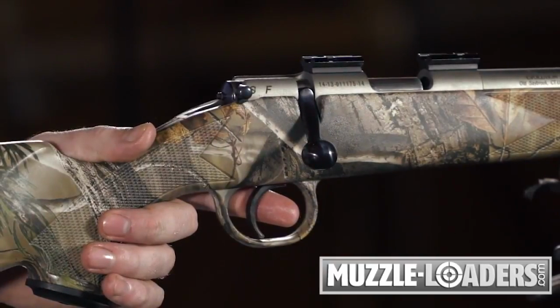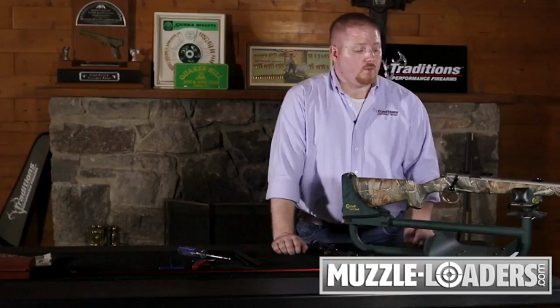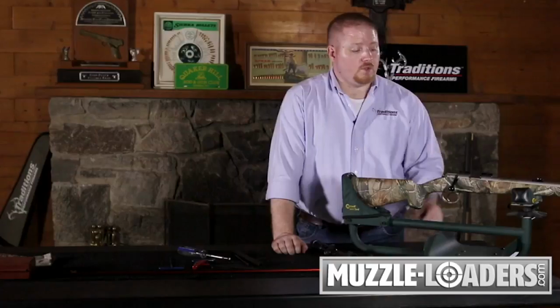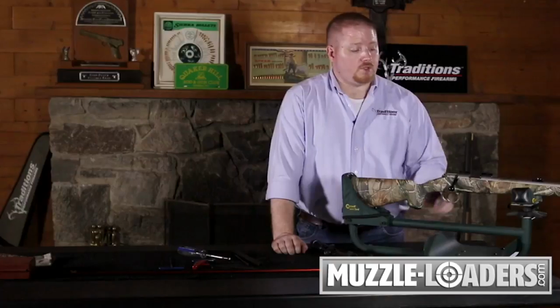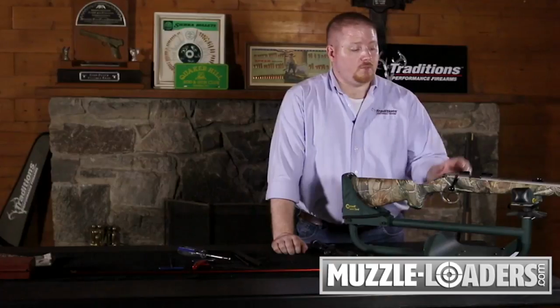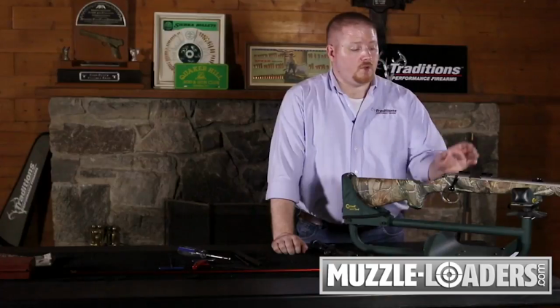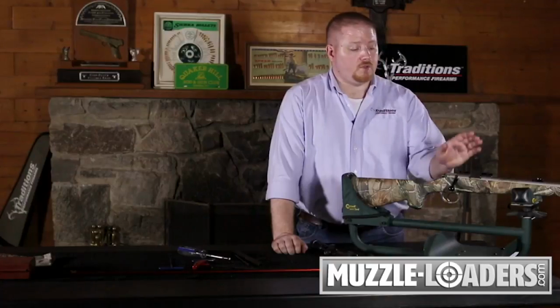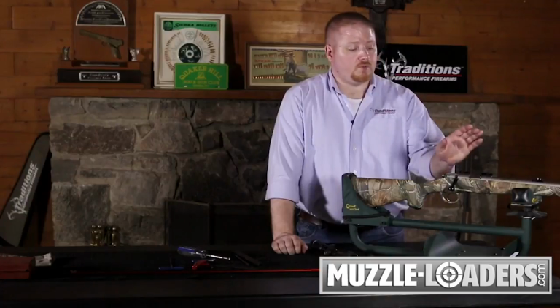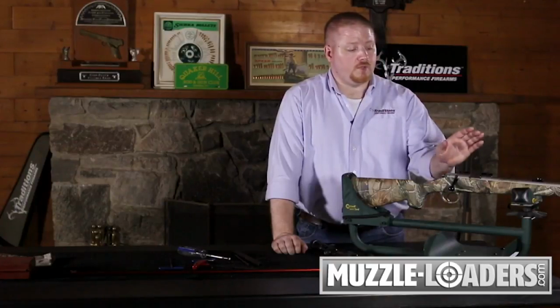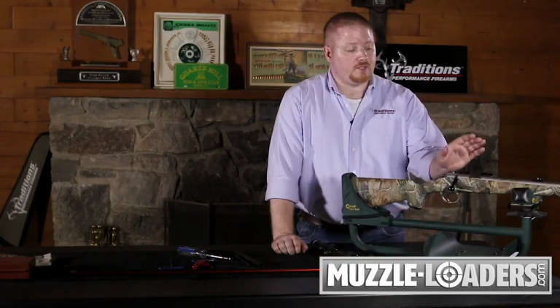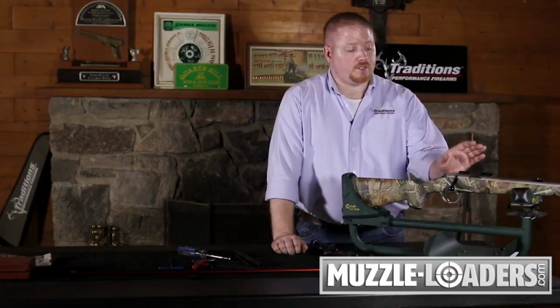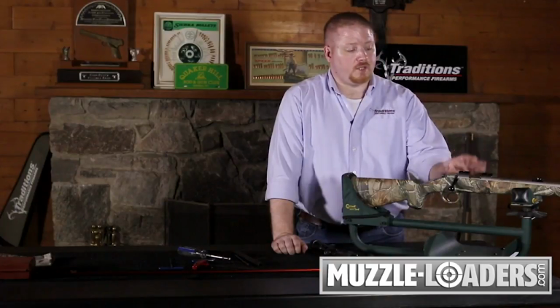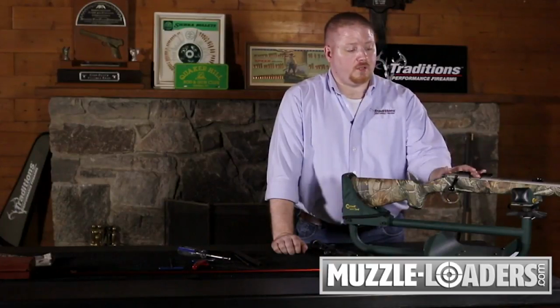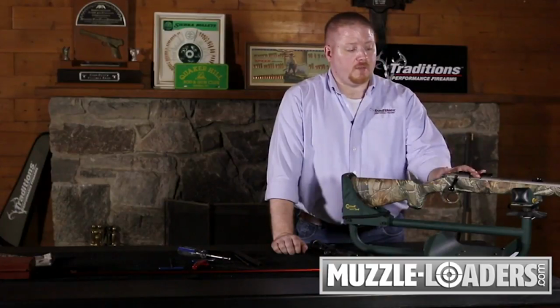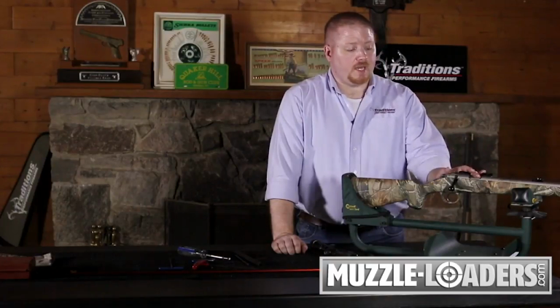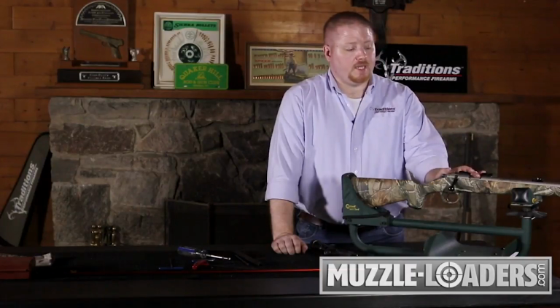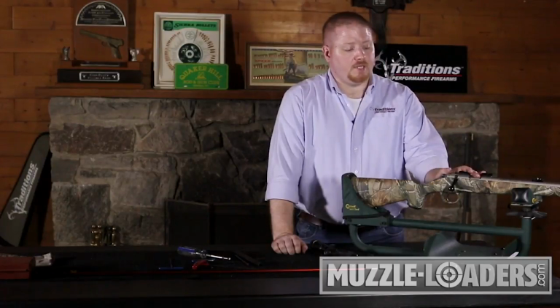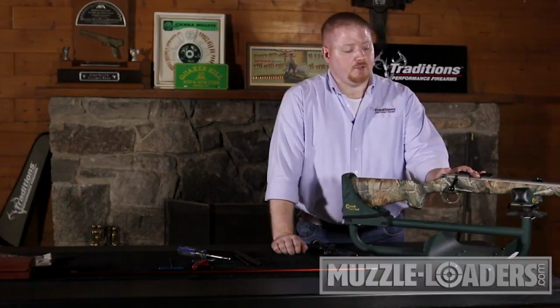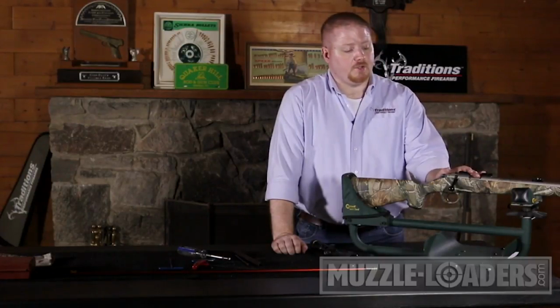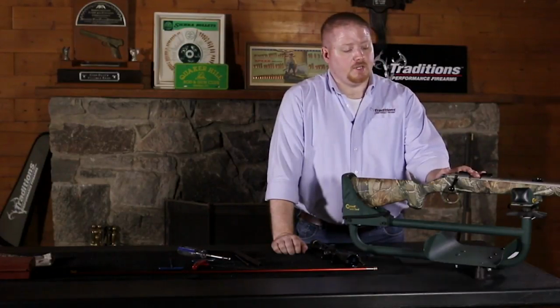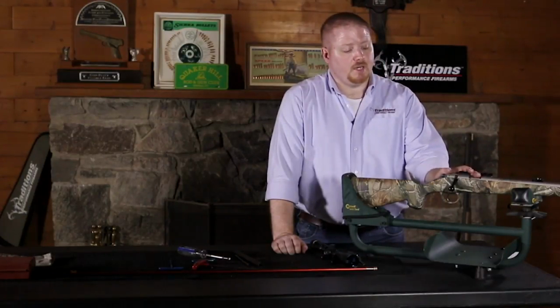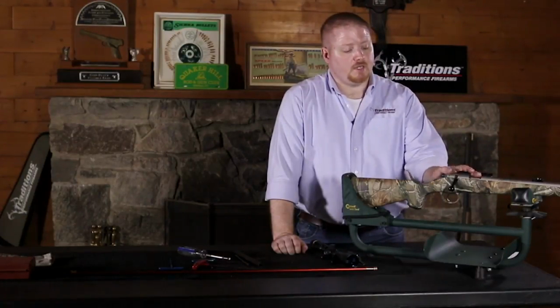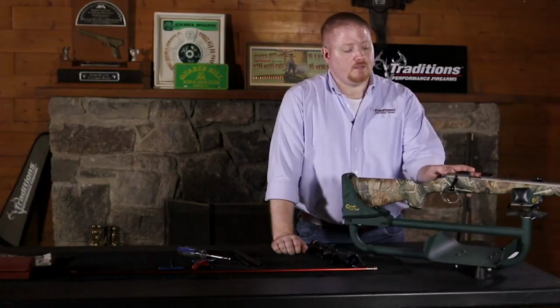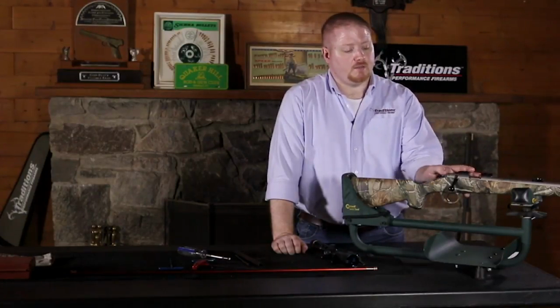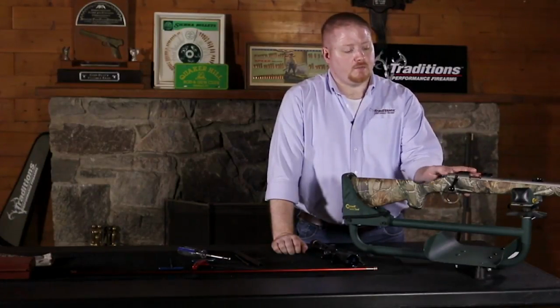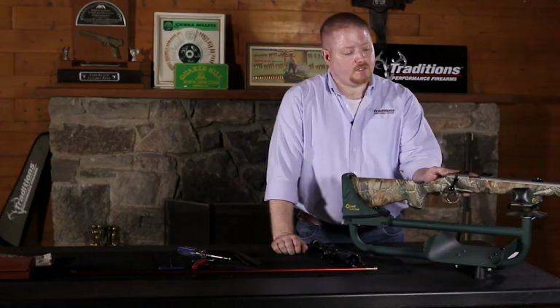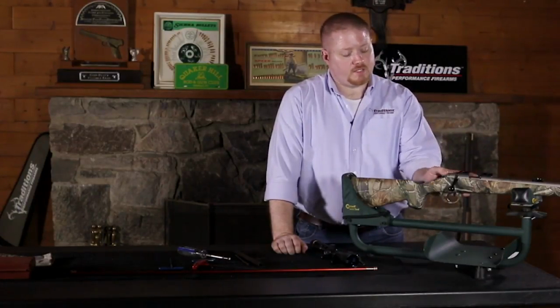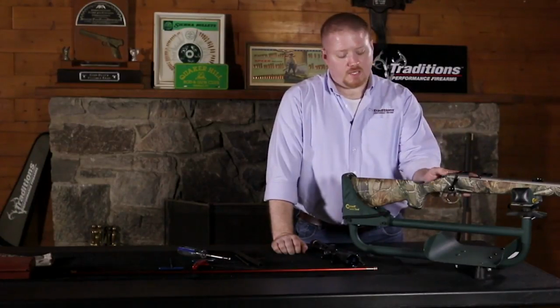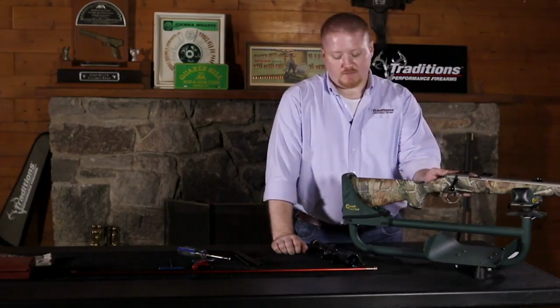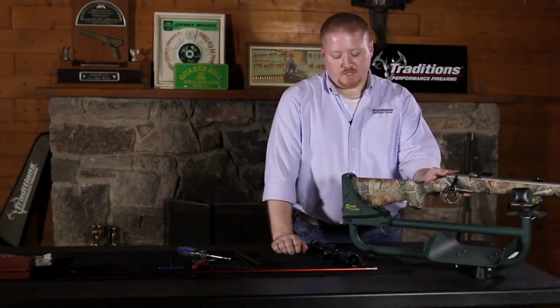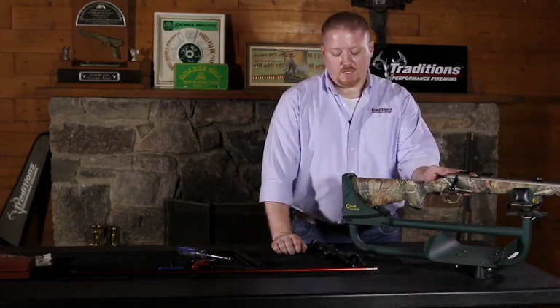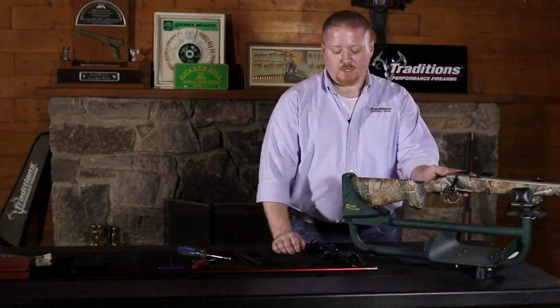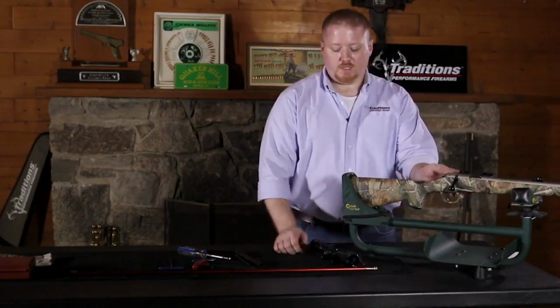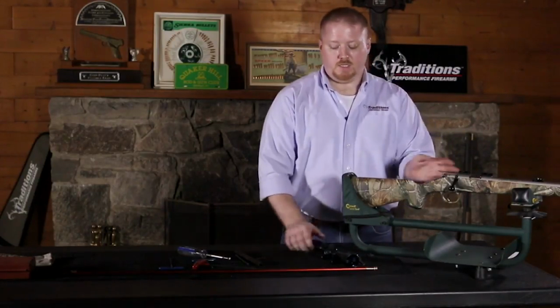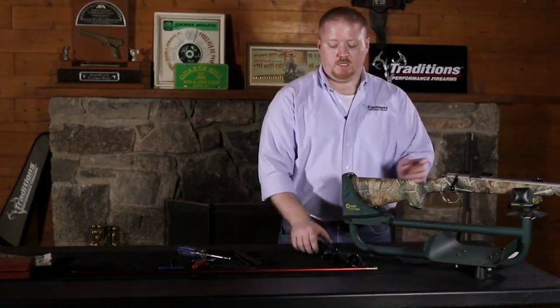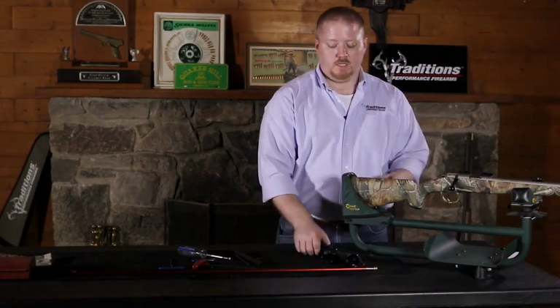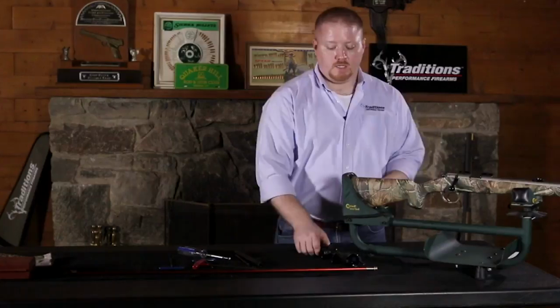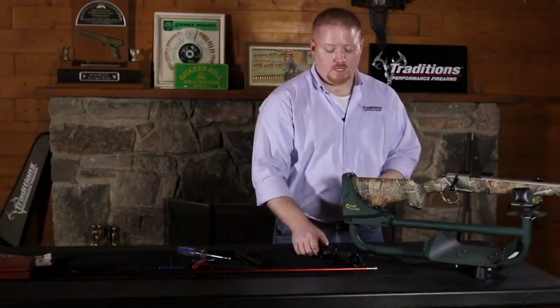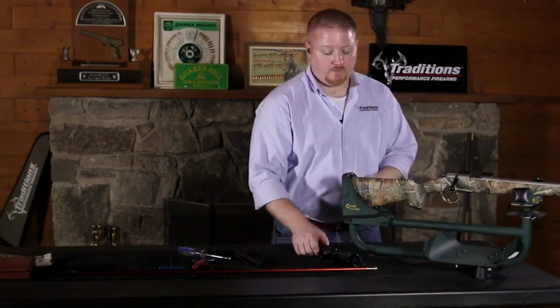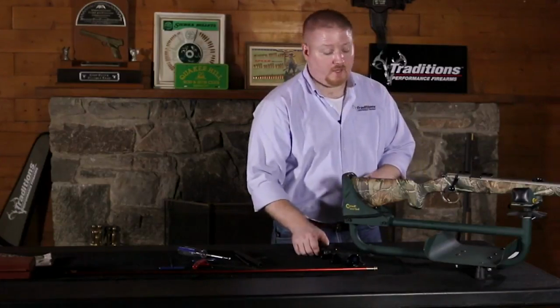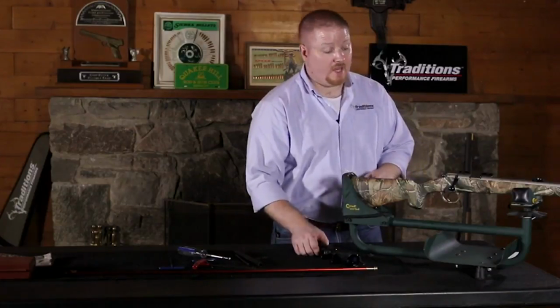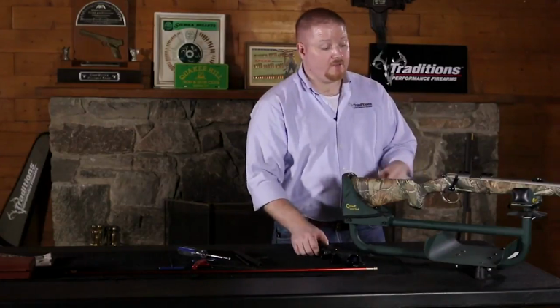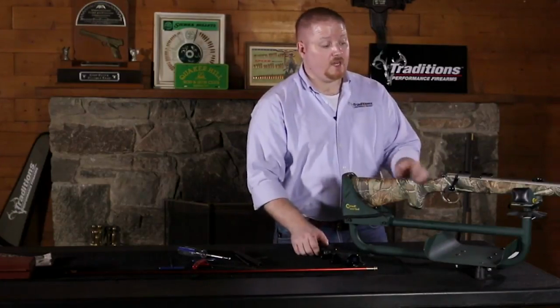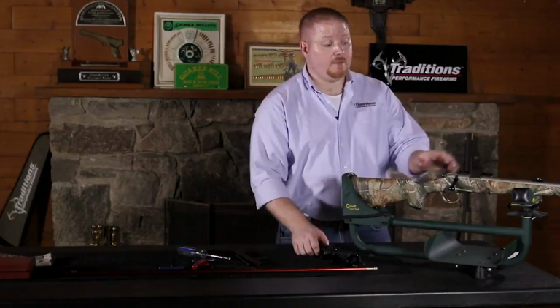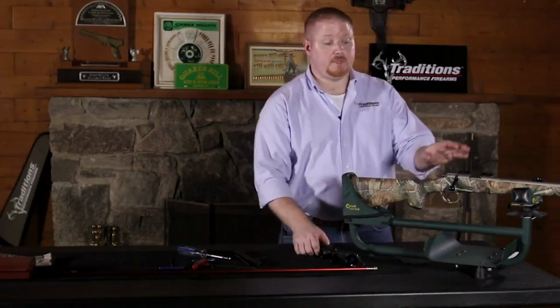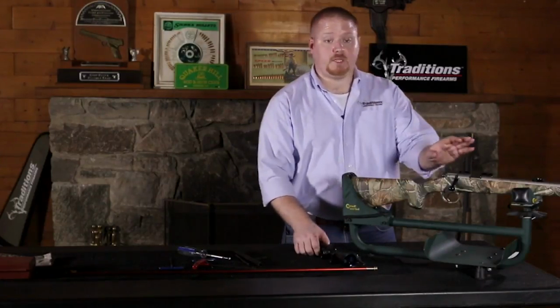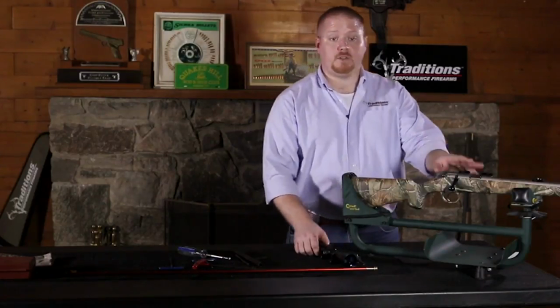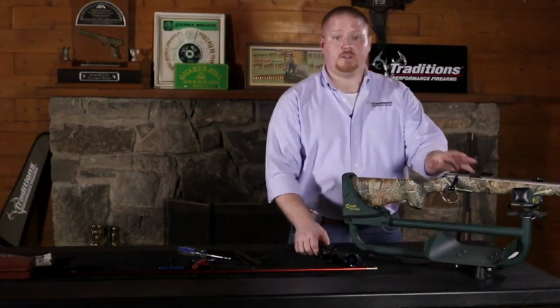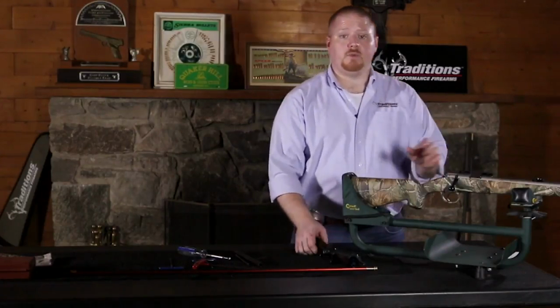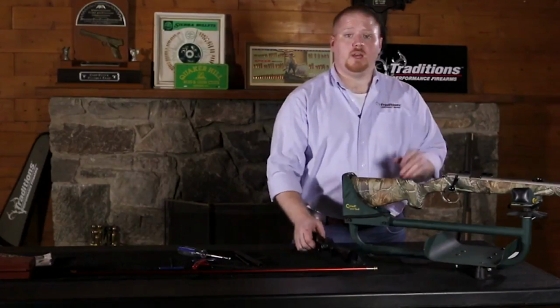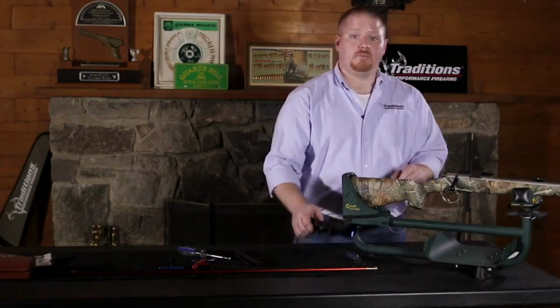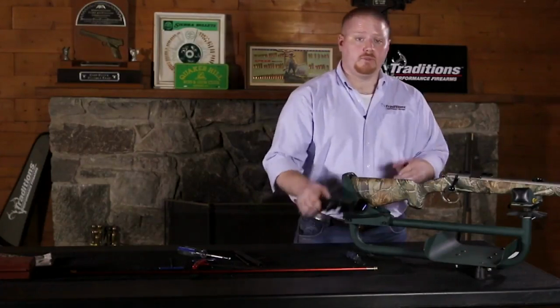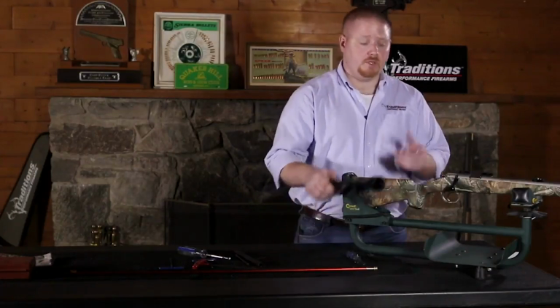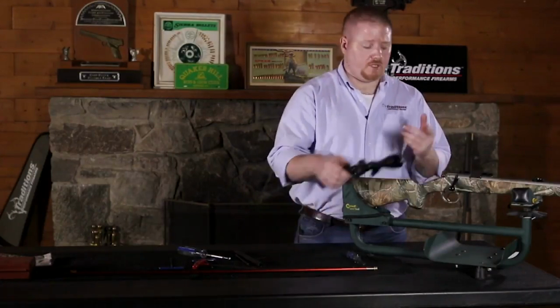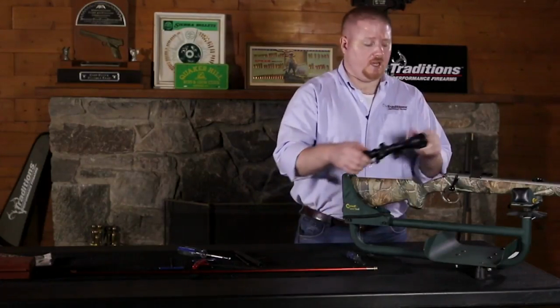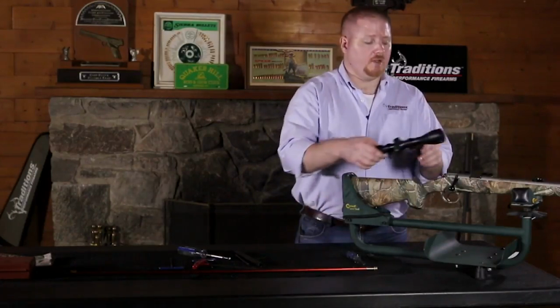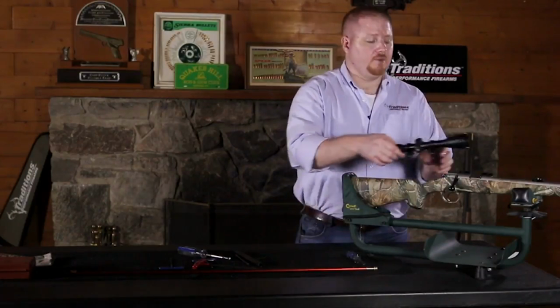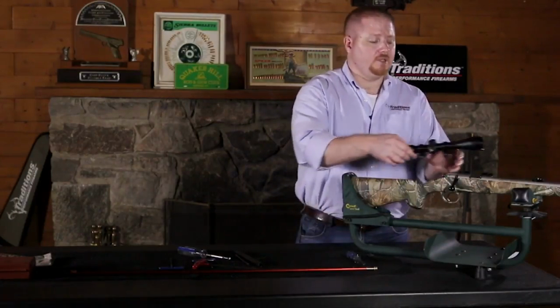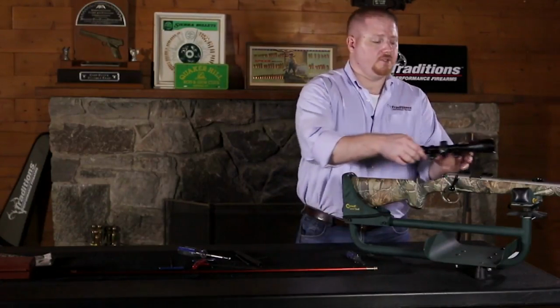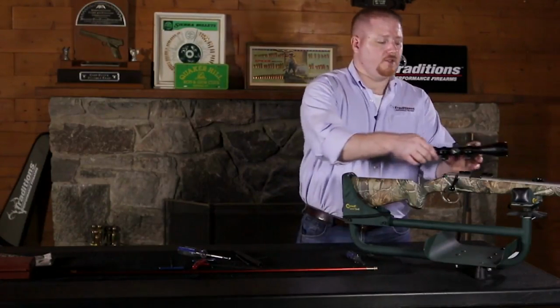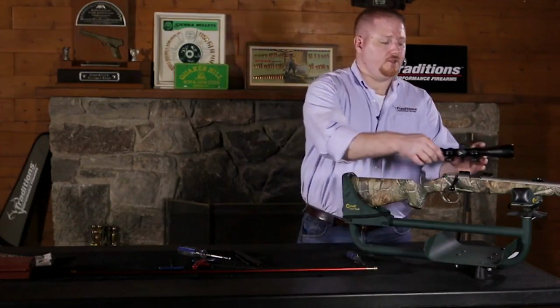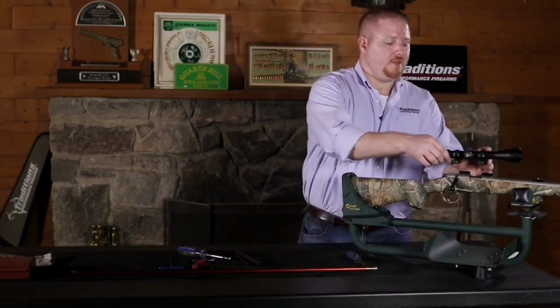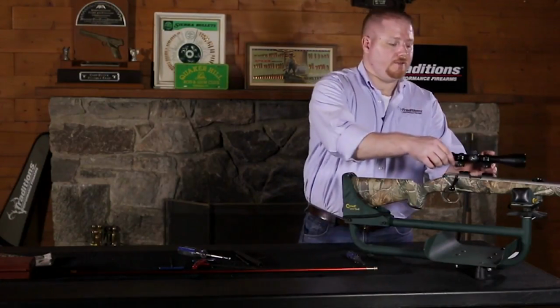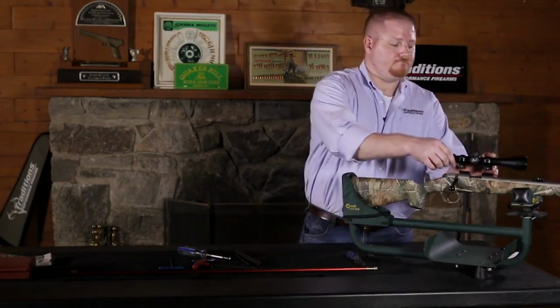Once your bolt is reinstalled back into your gun with the safety on, if you have an optic on your rifle, you can now reinstall that.